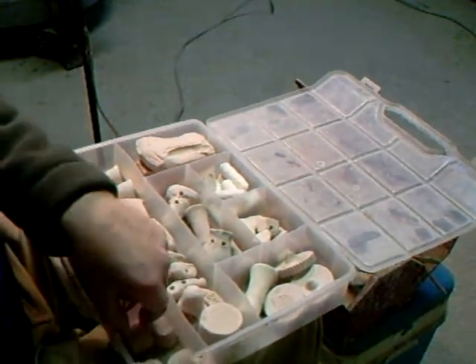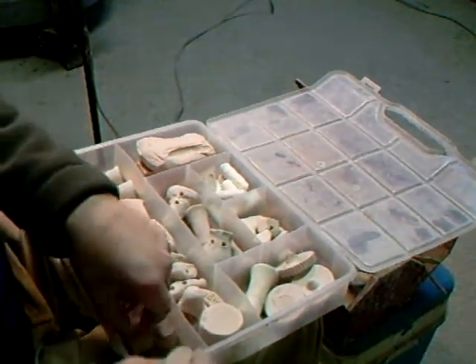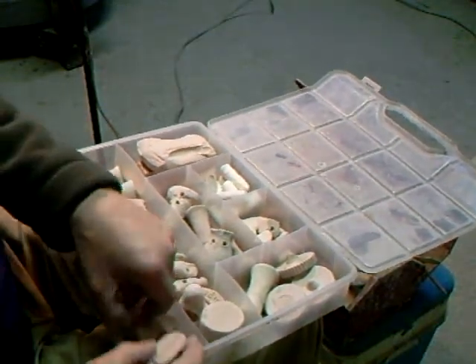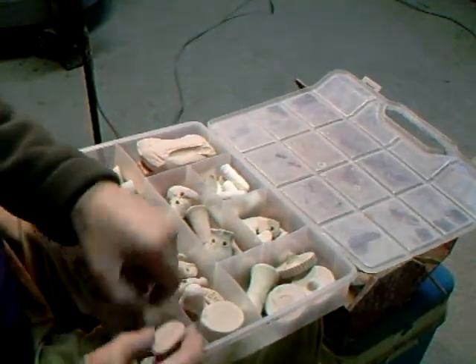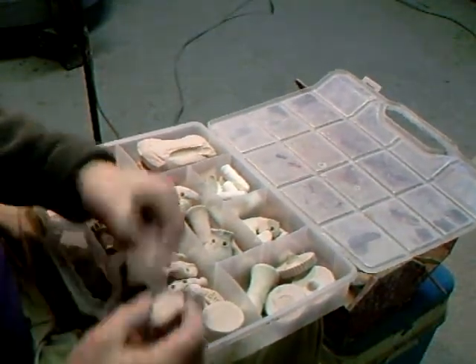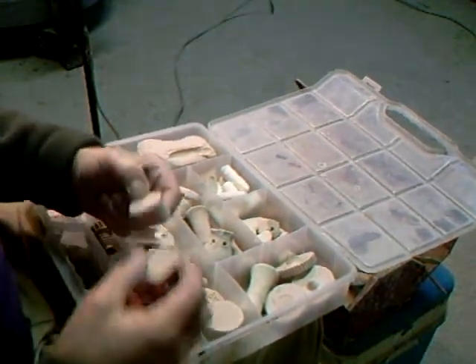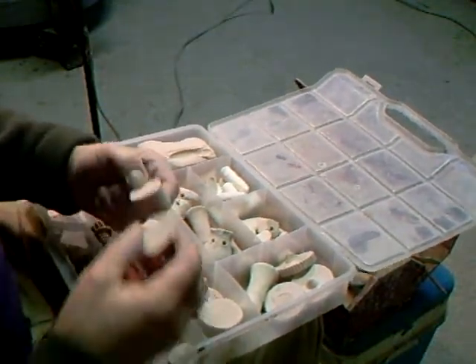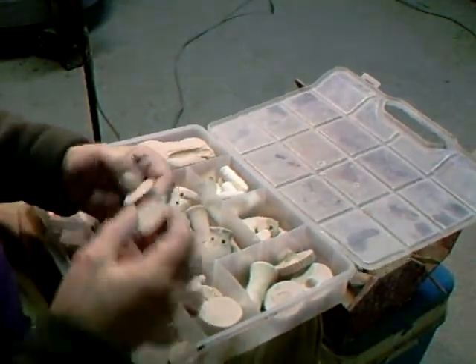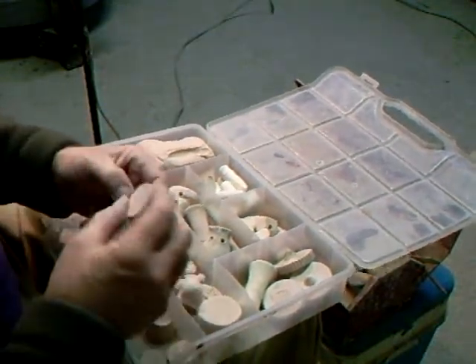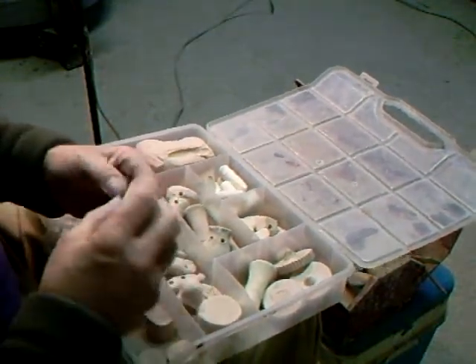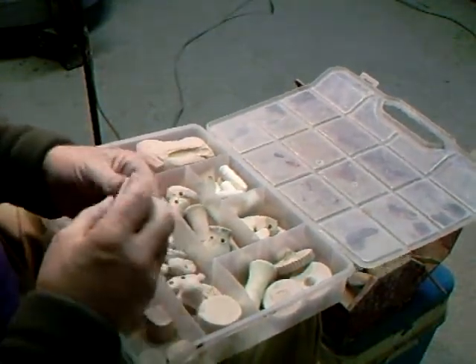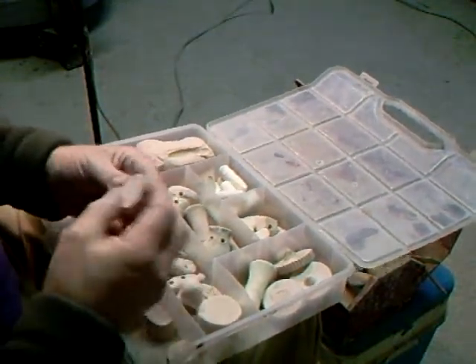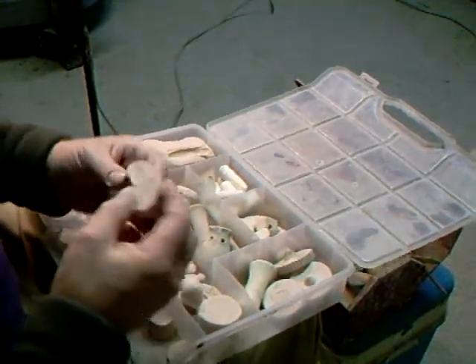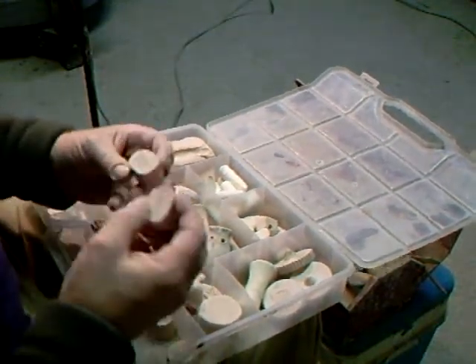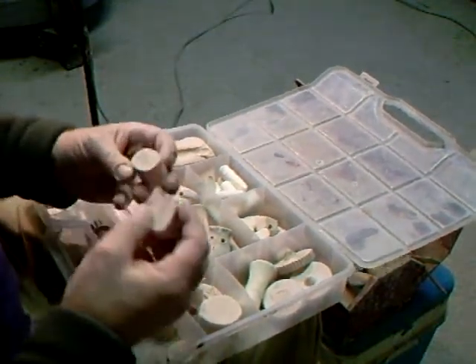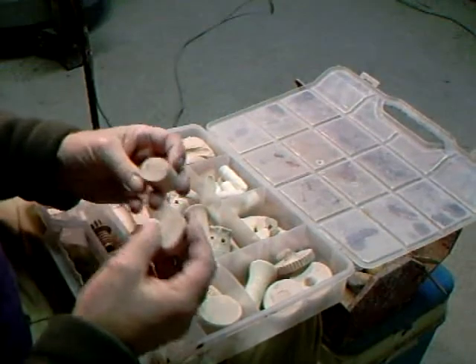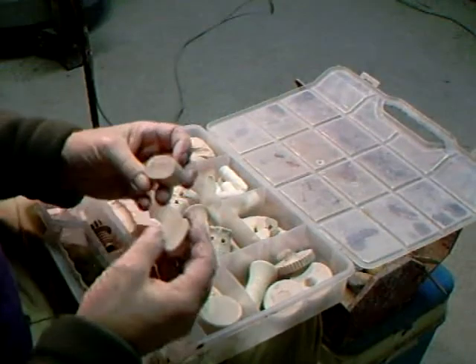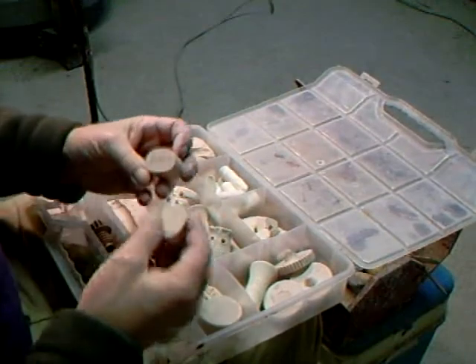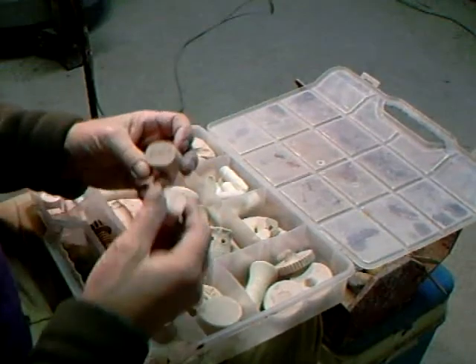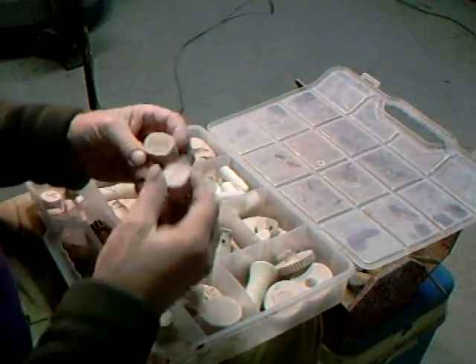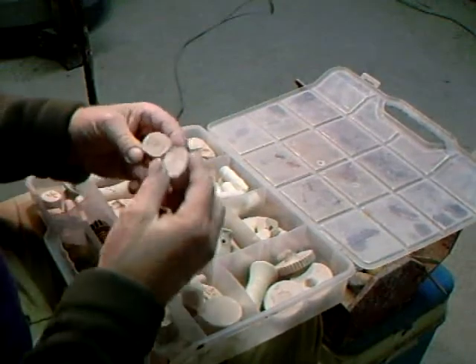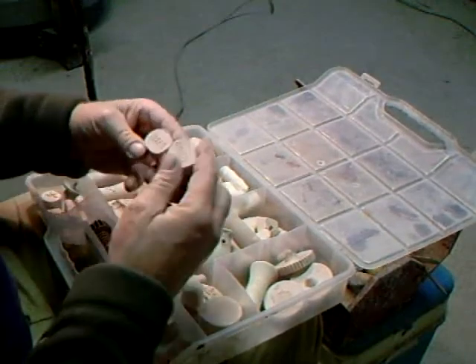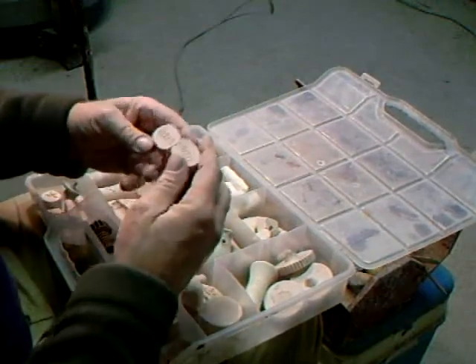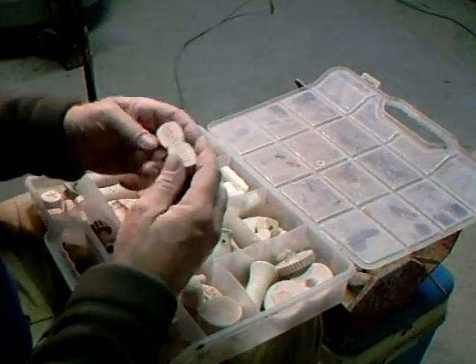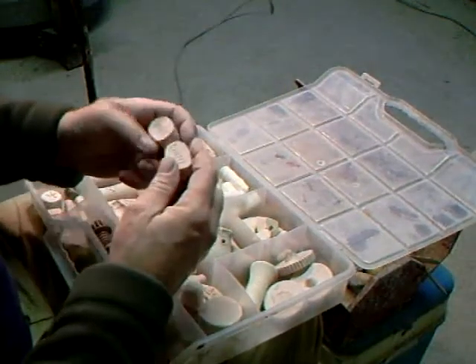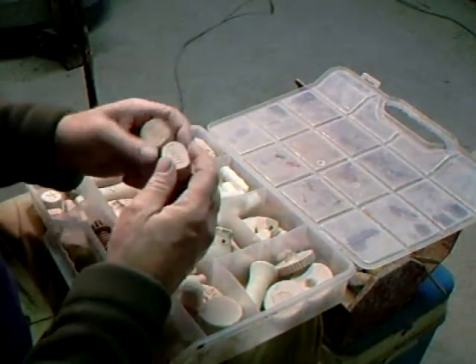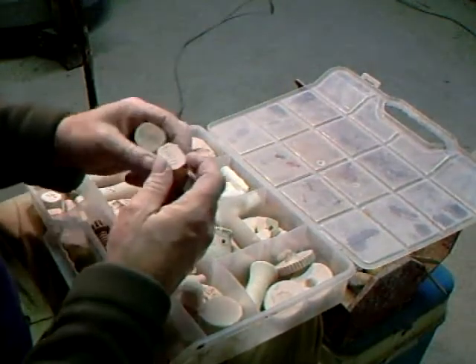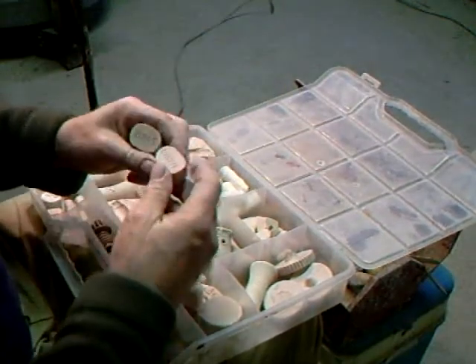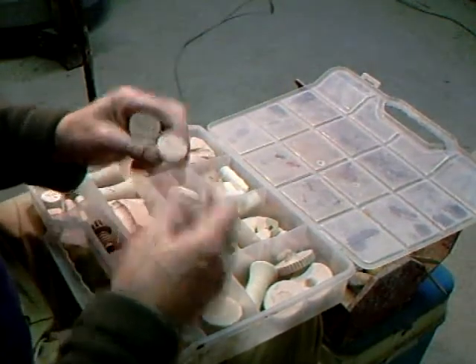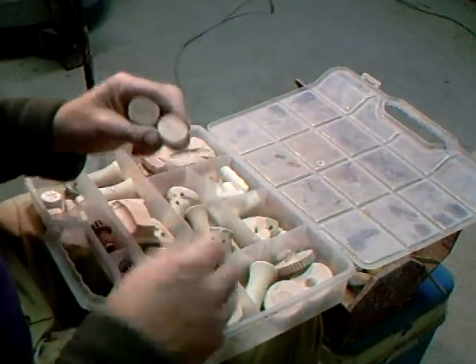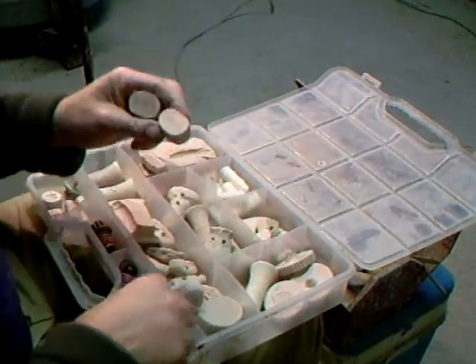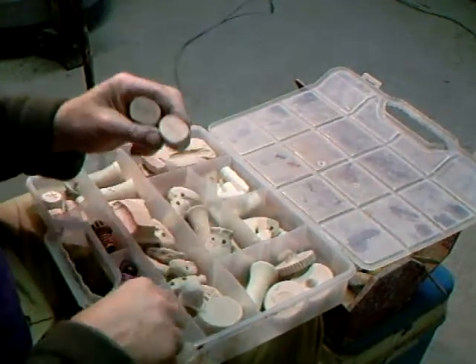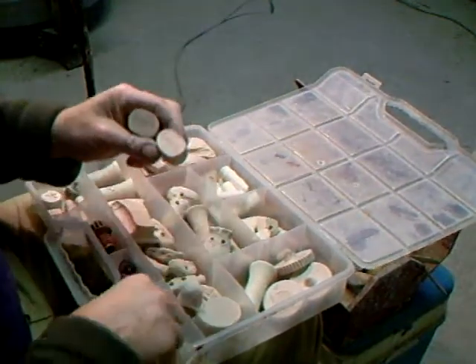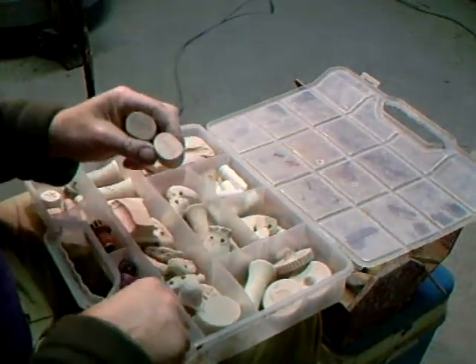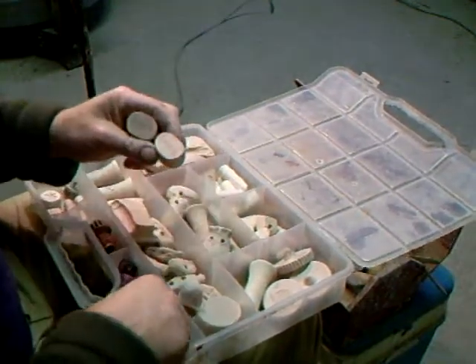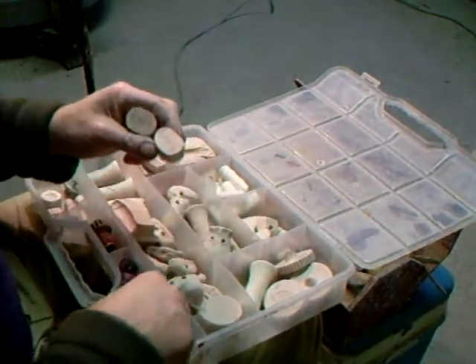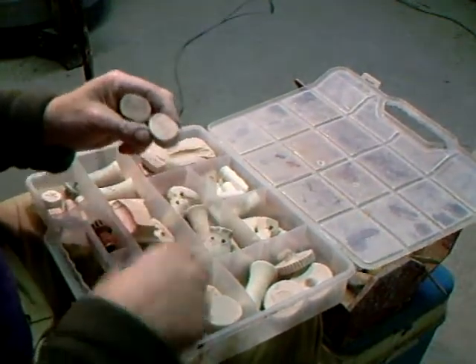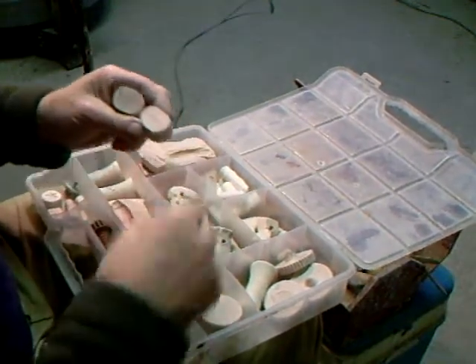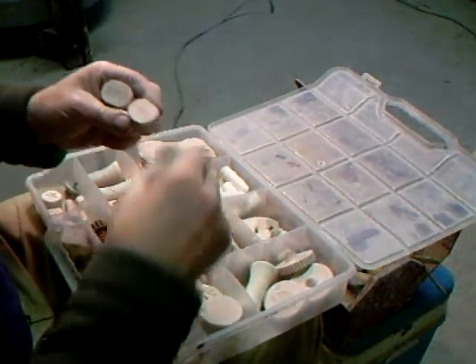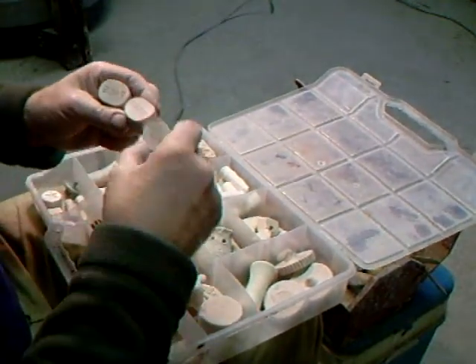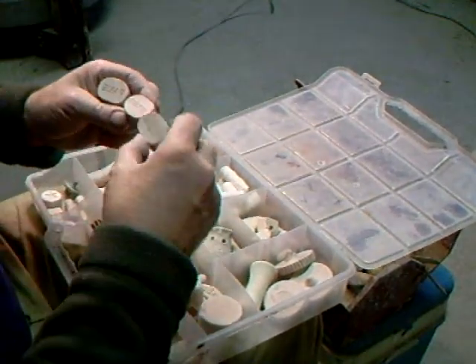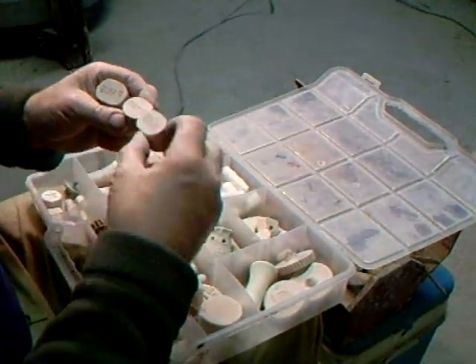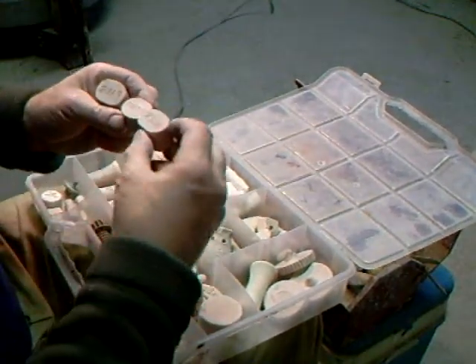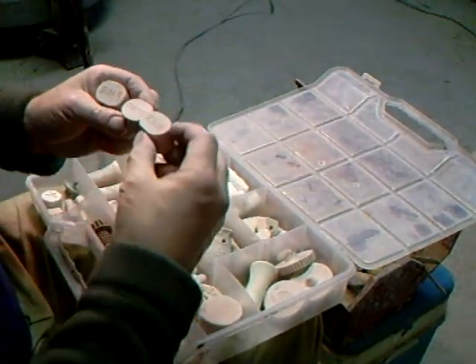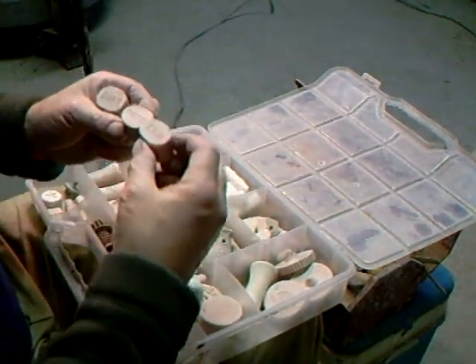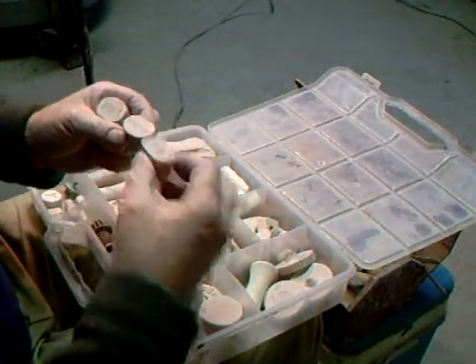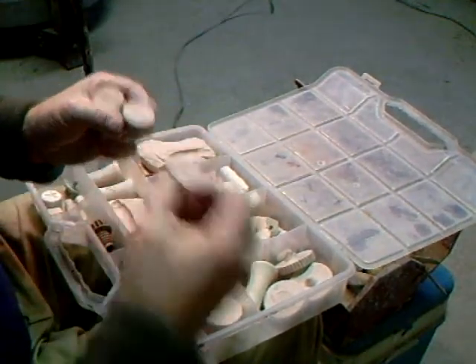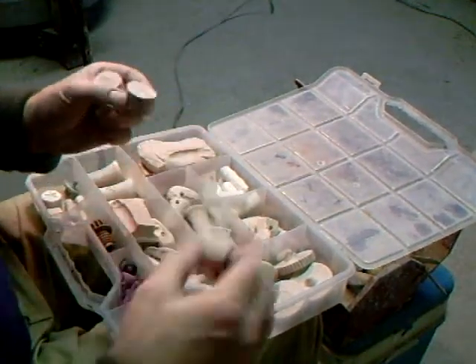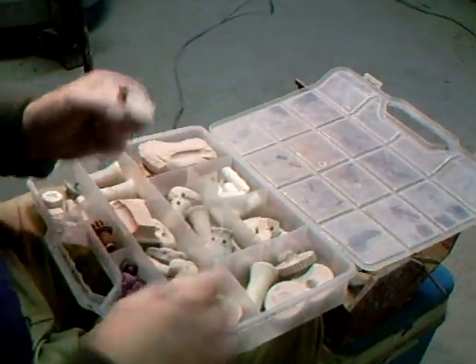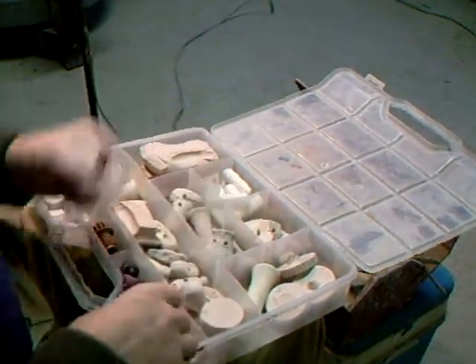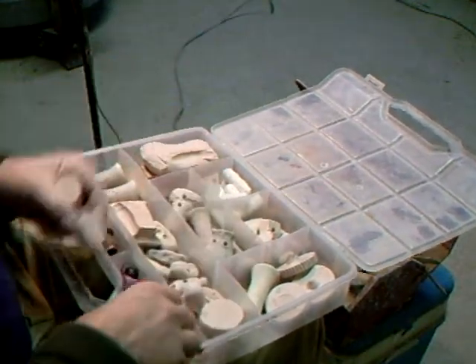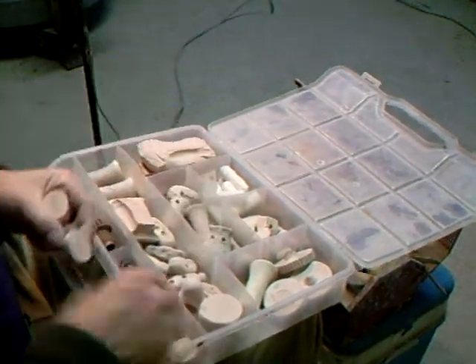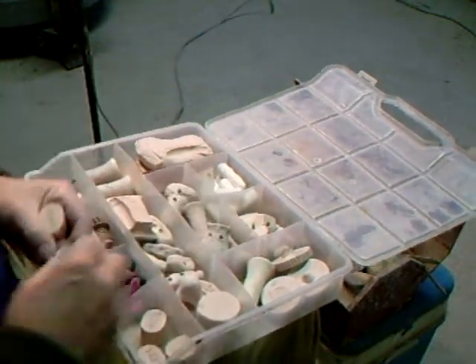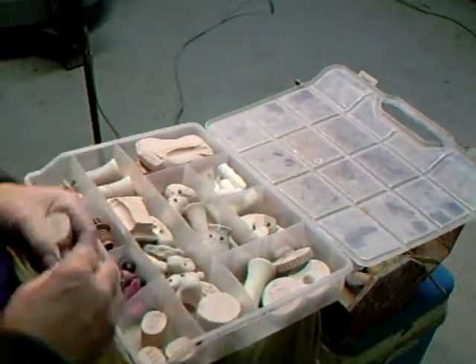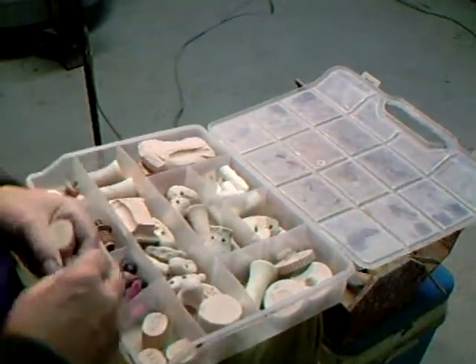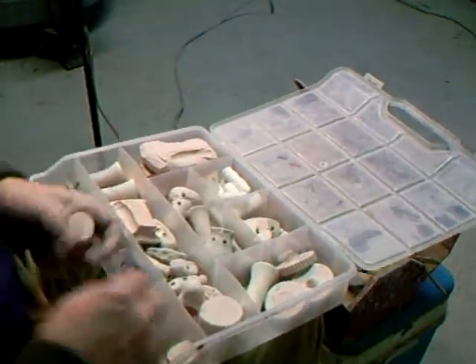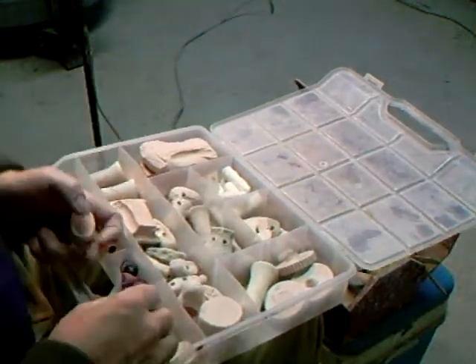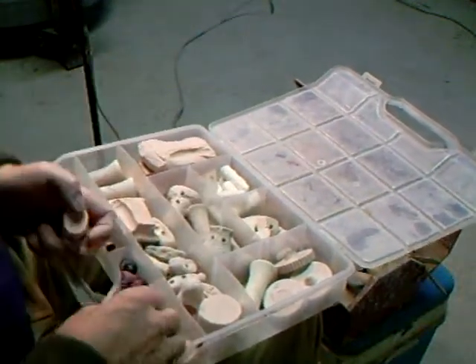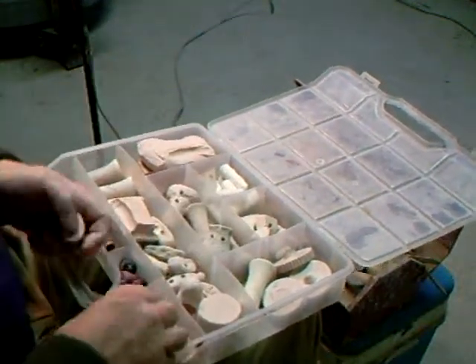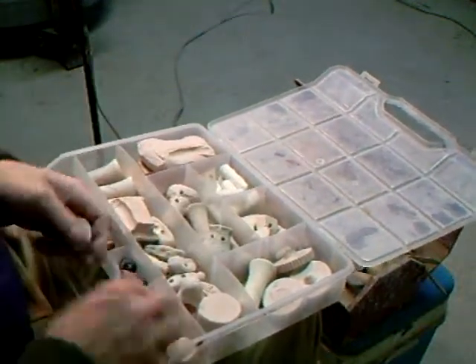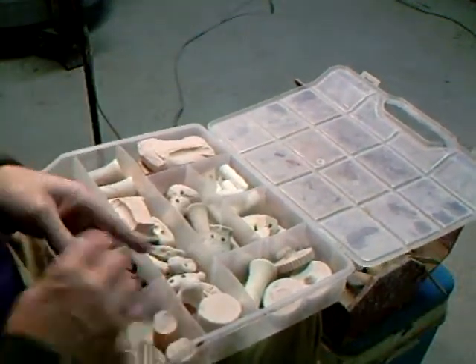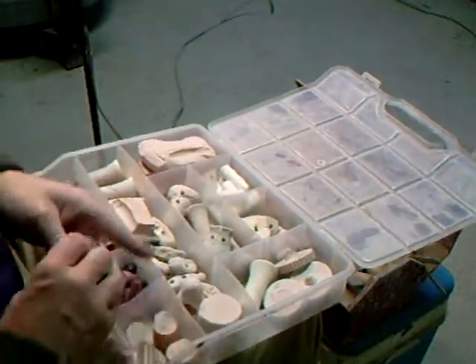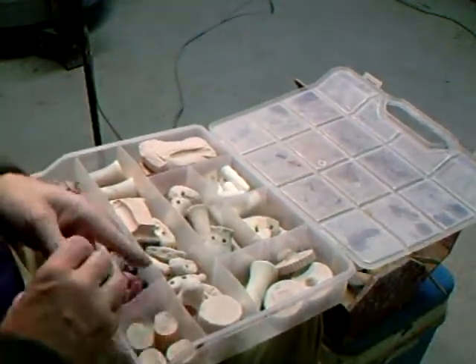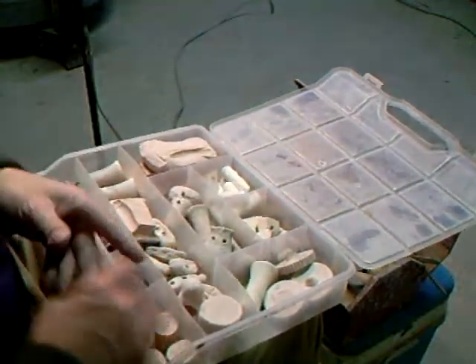And you can carve different names. I've got those there.